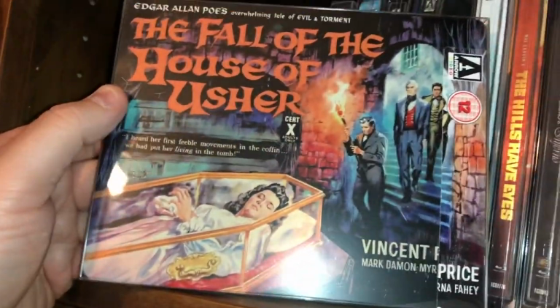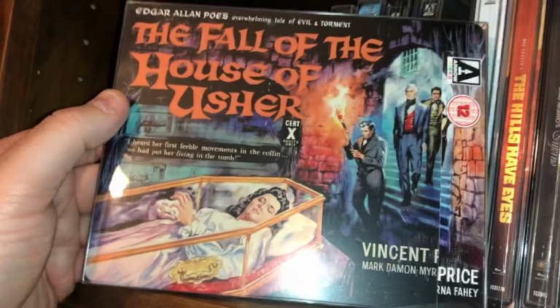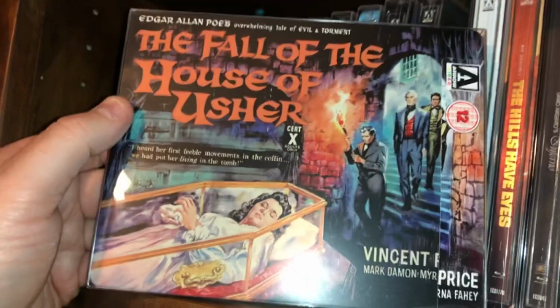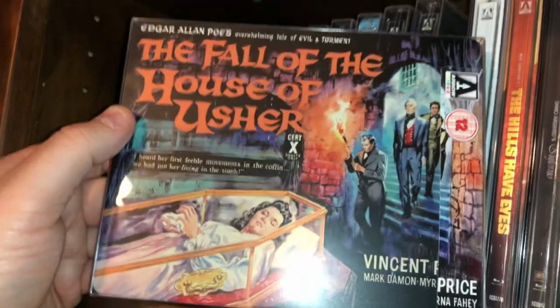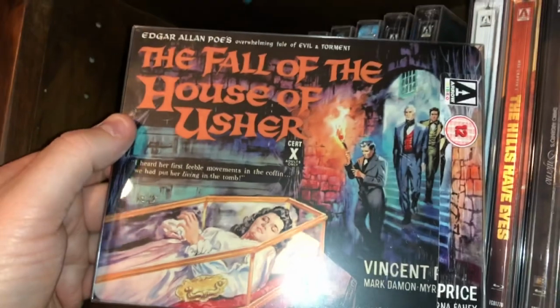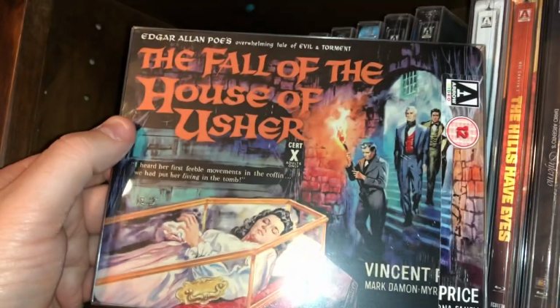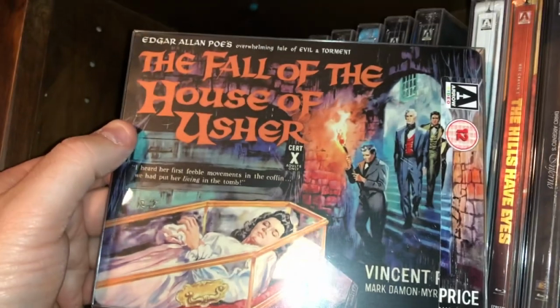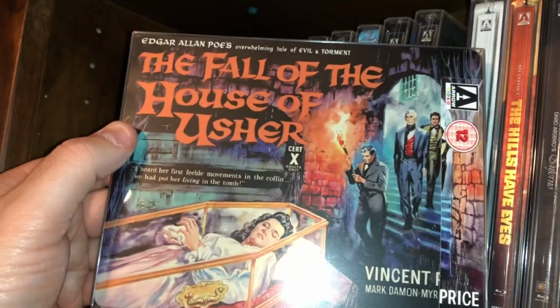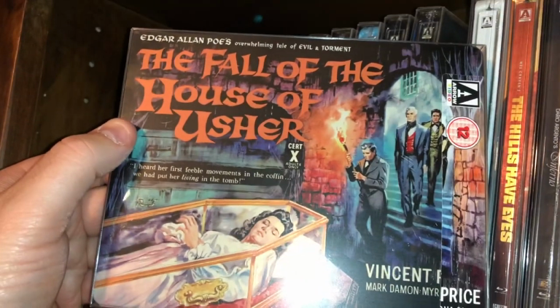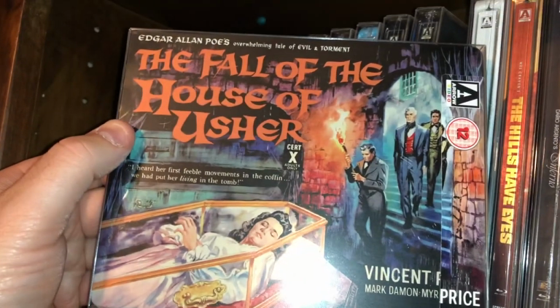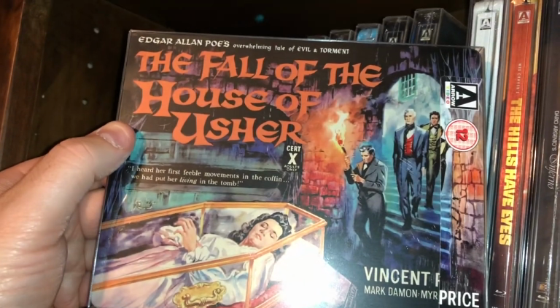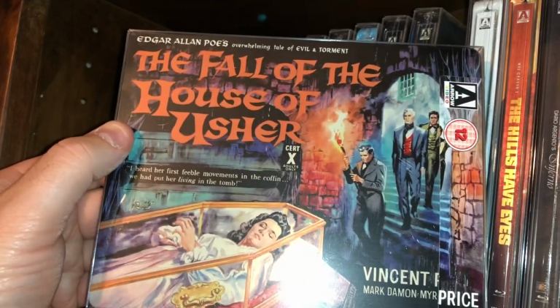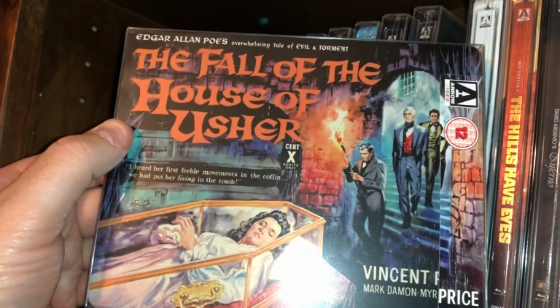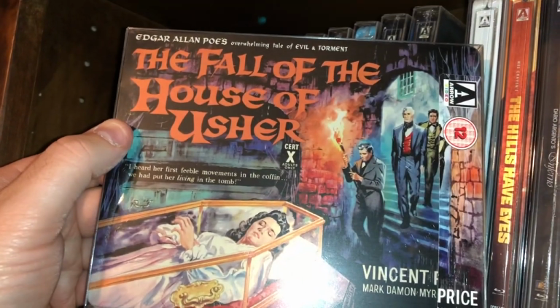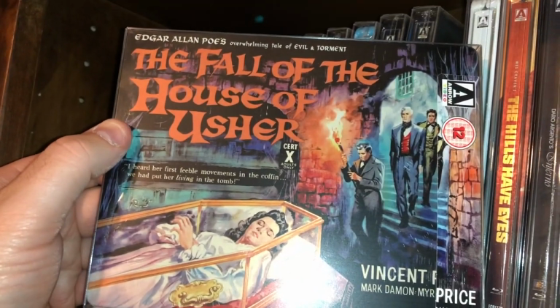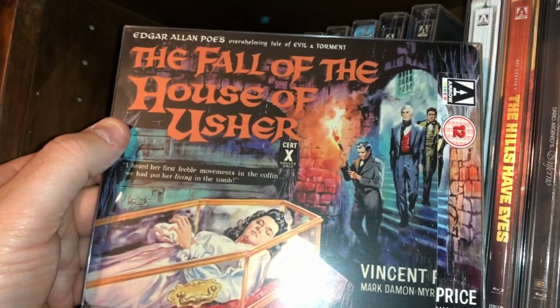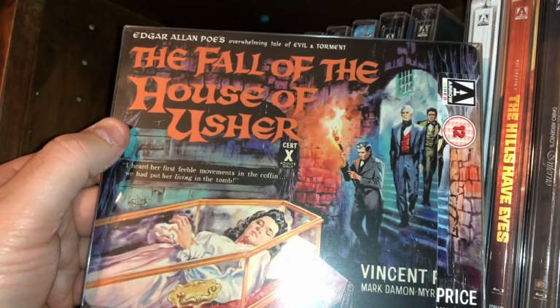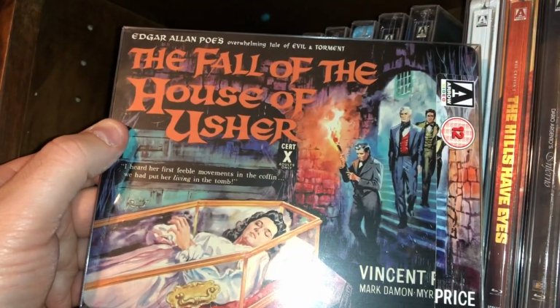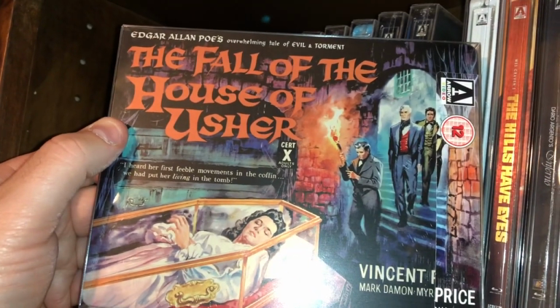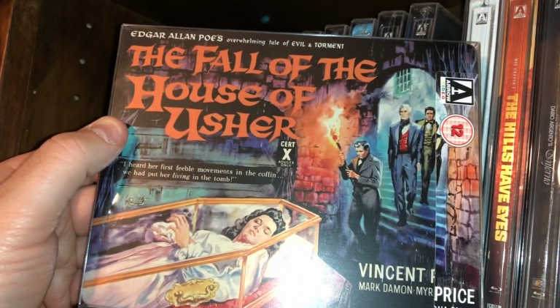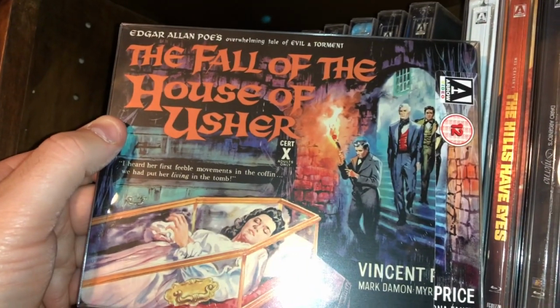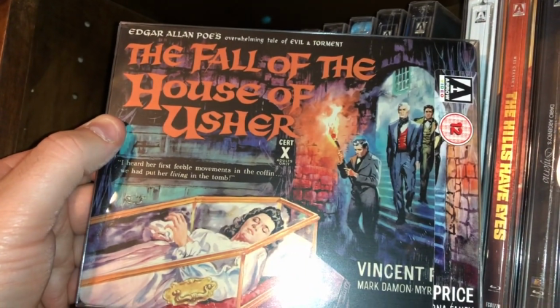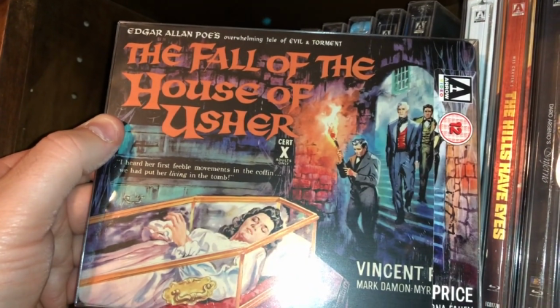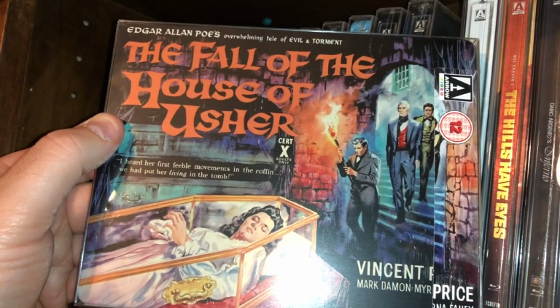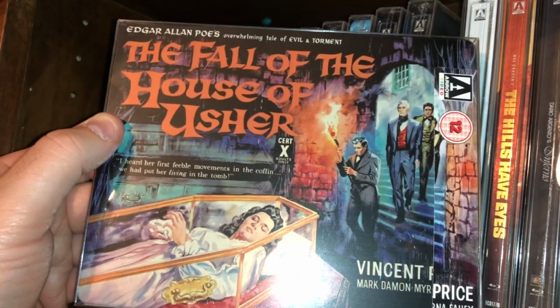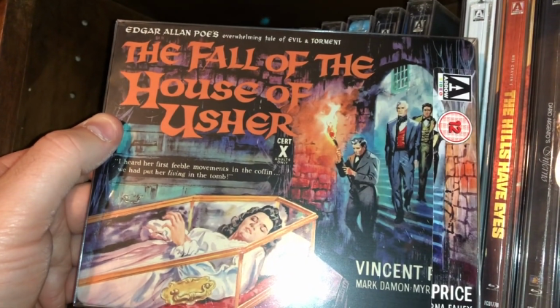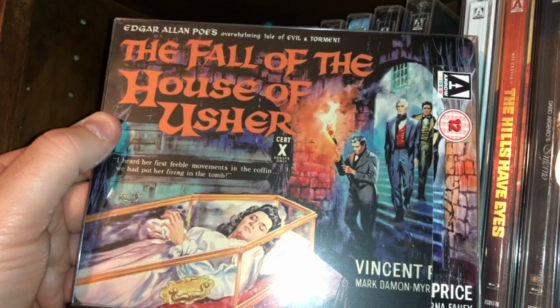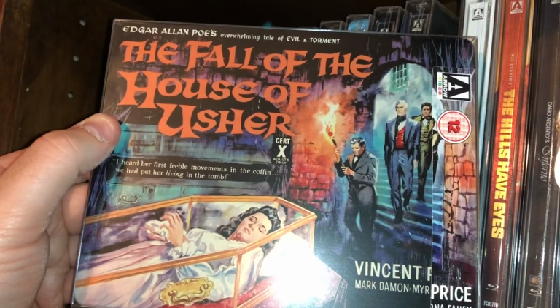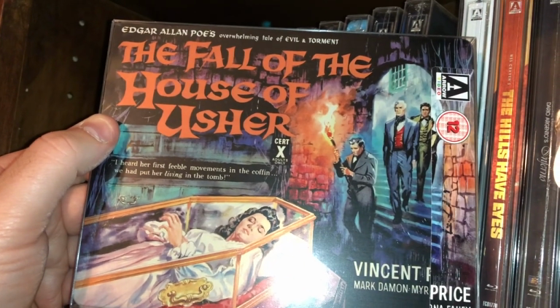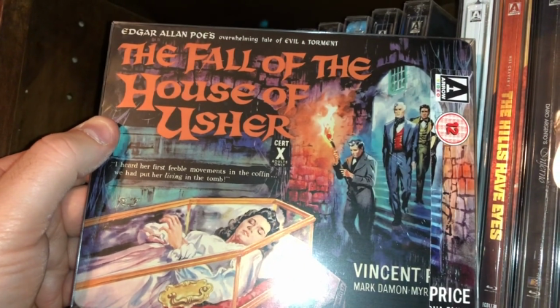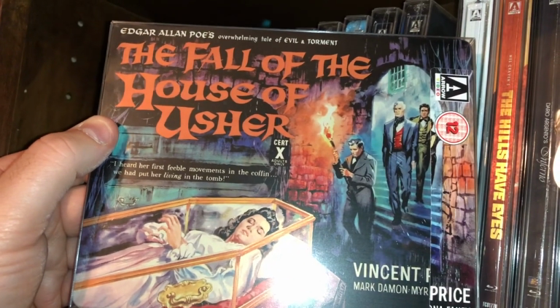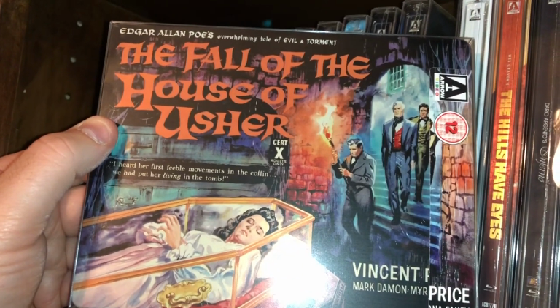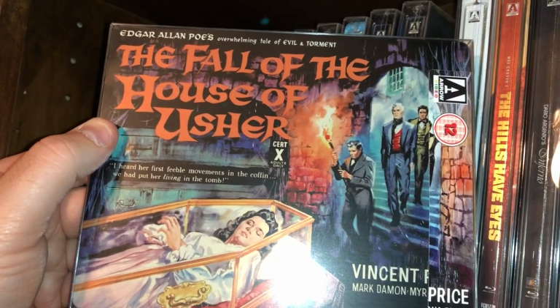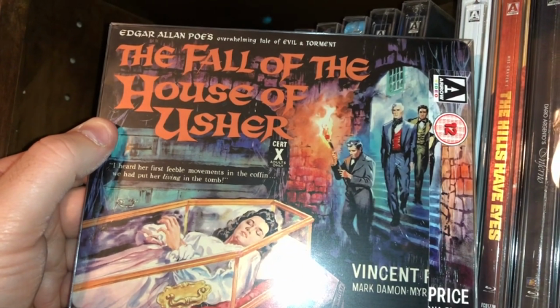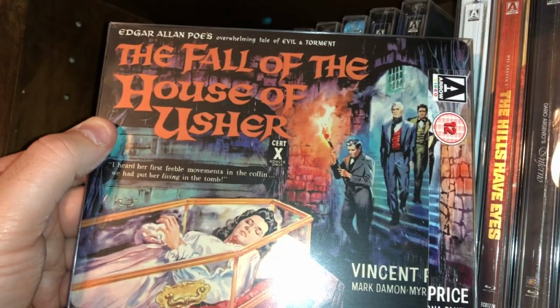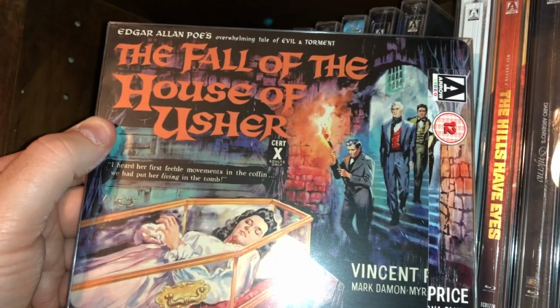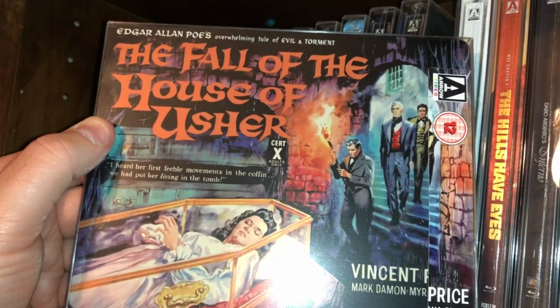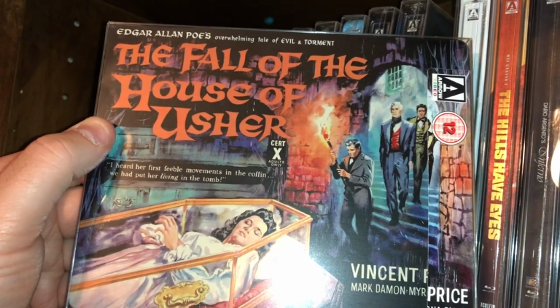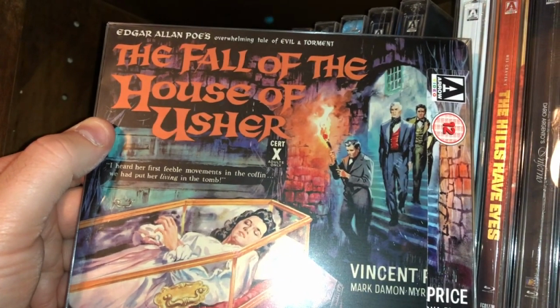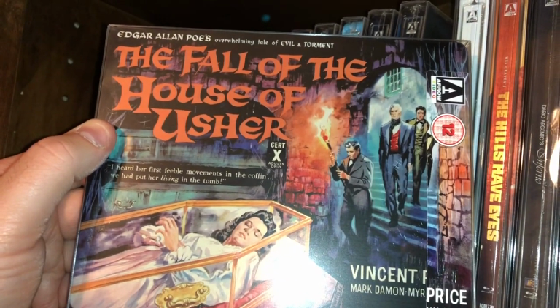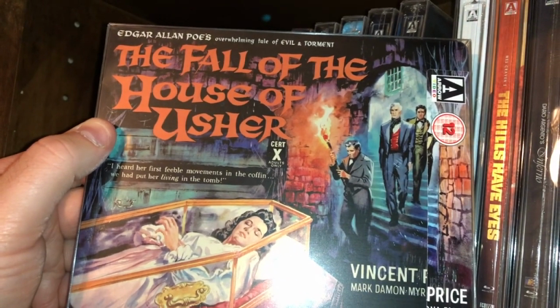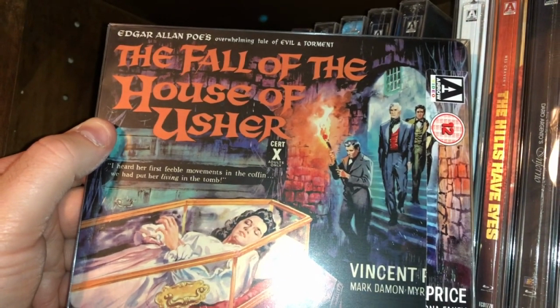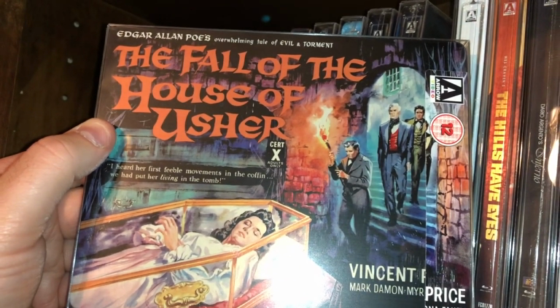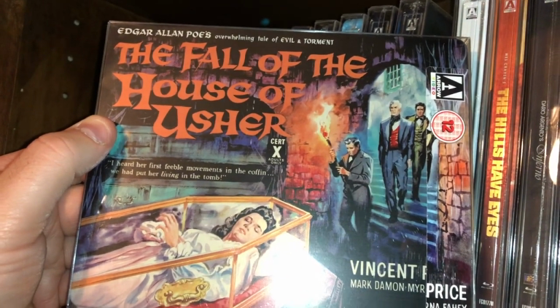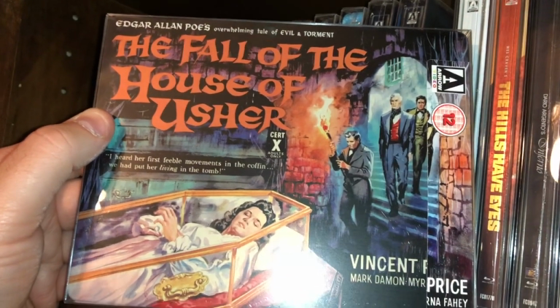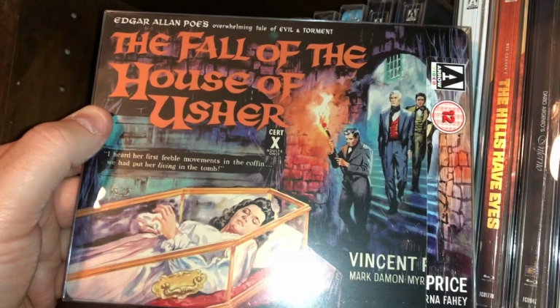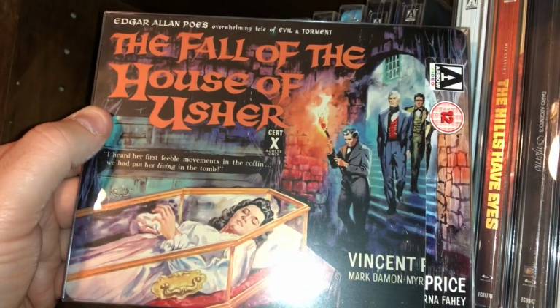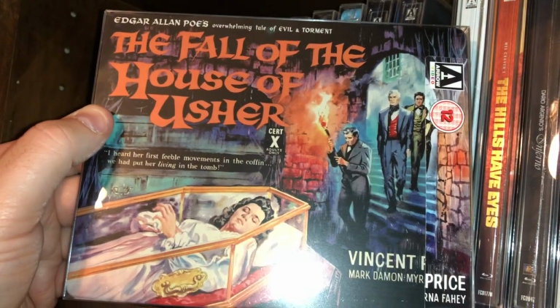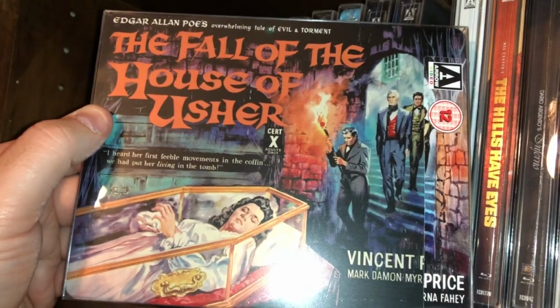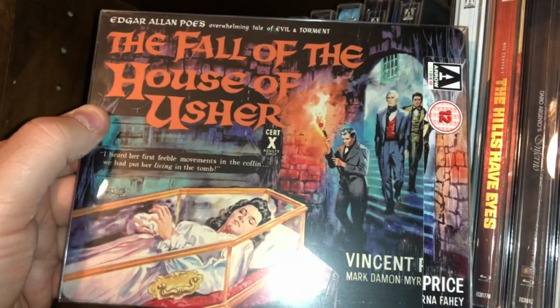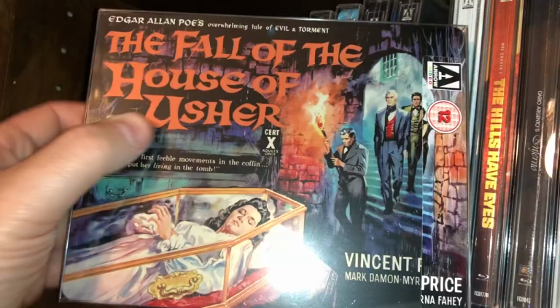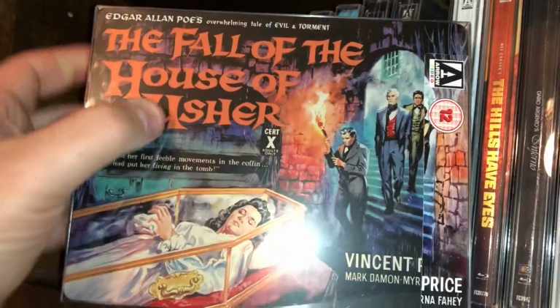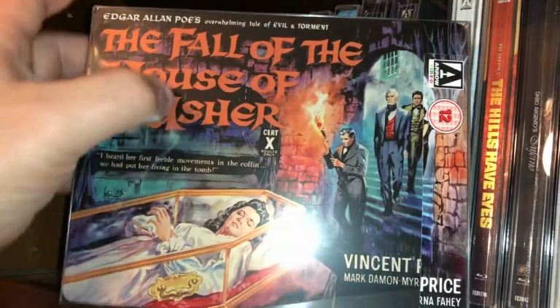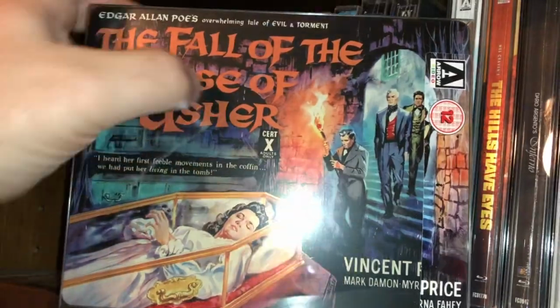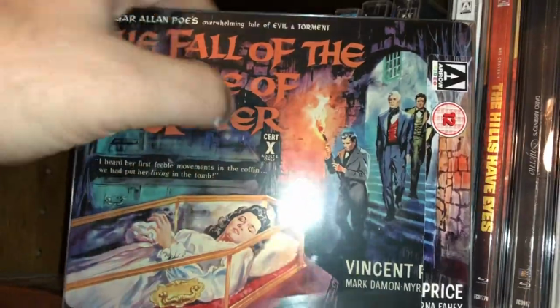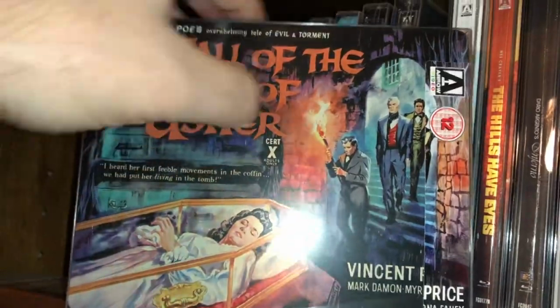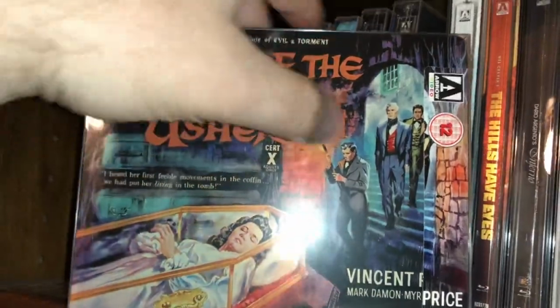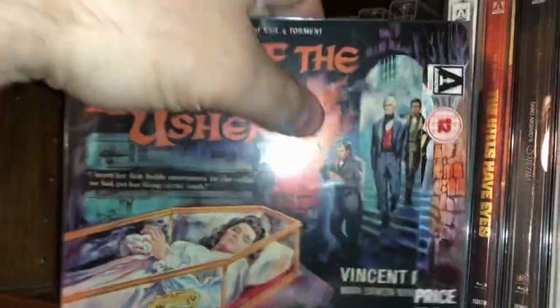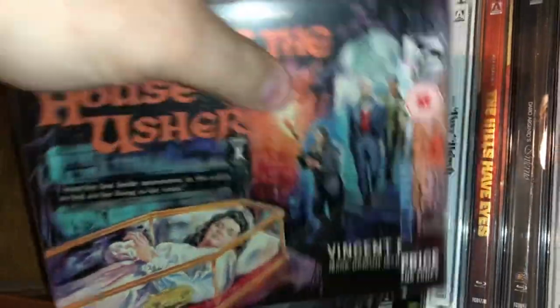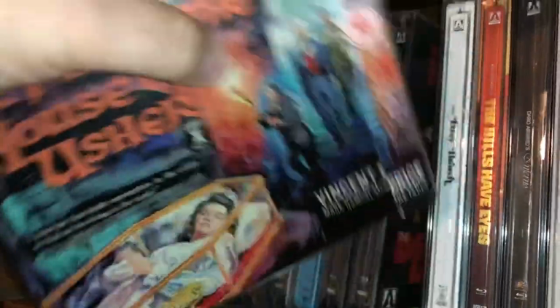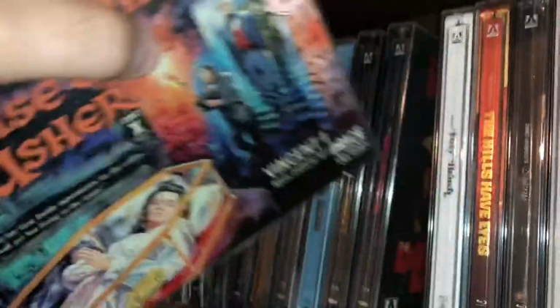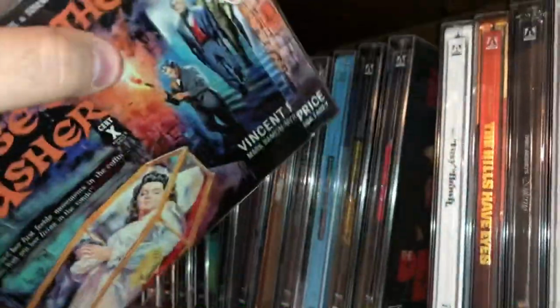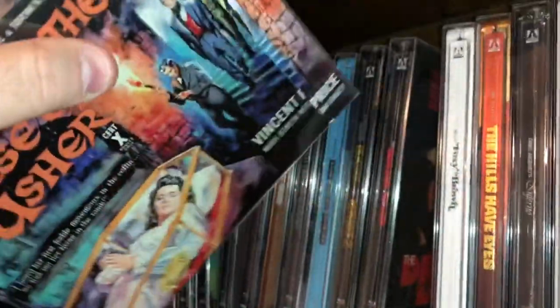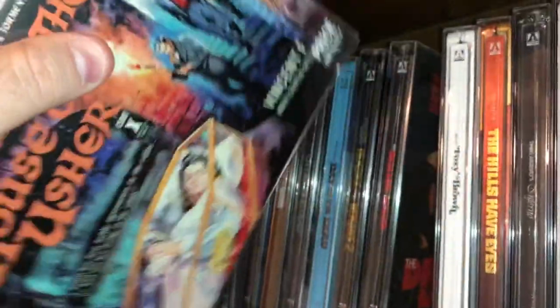The Fall of the House of Usher, based on an Edgar Allan Poe story, starring Vincent Price.